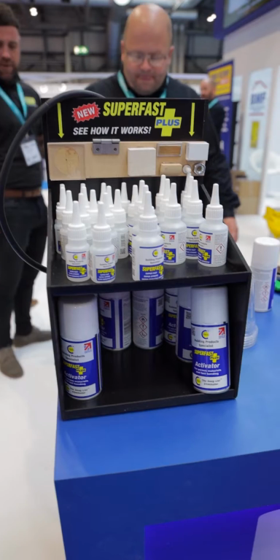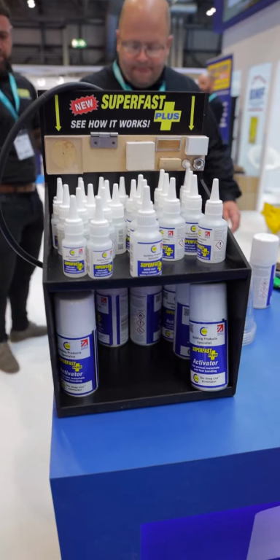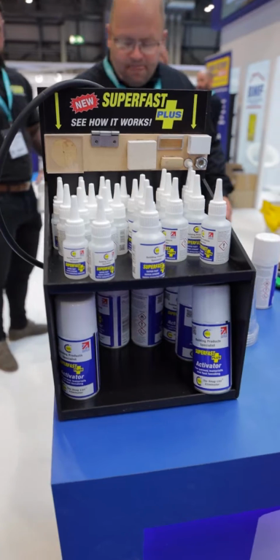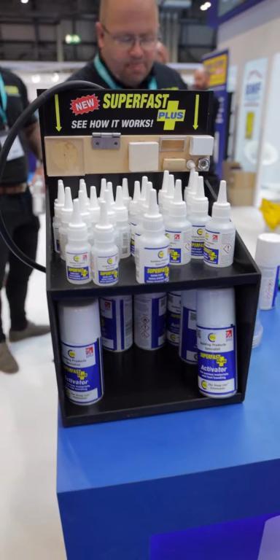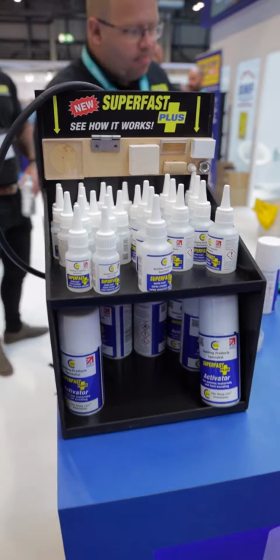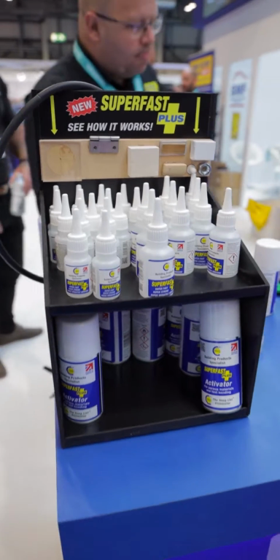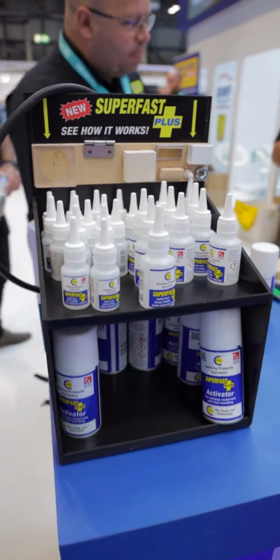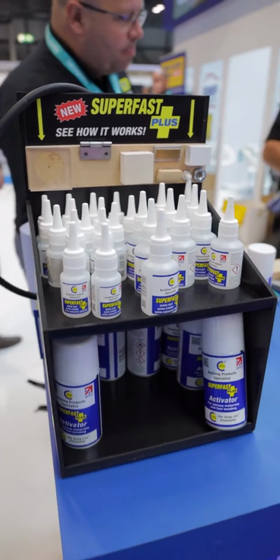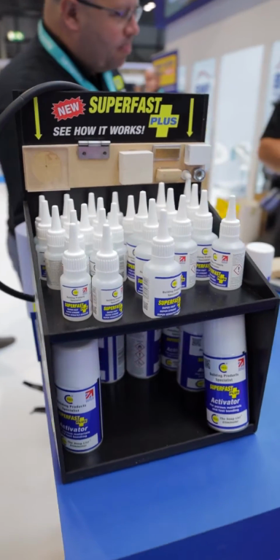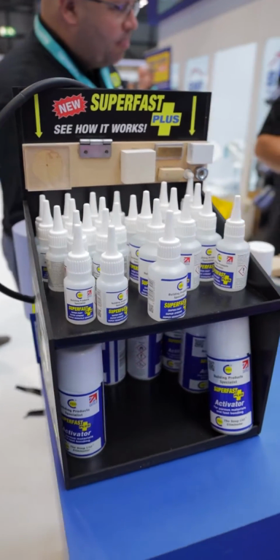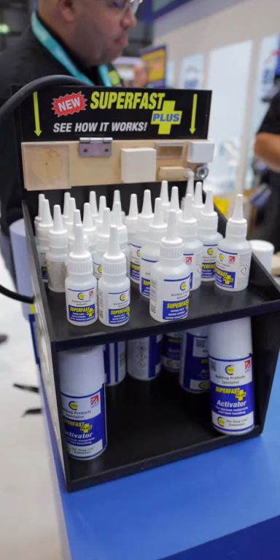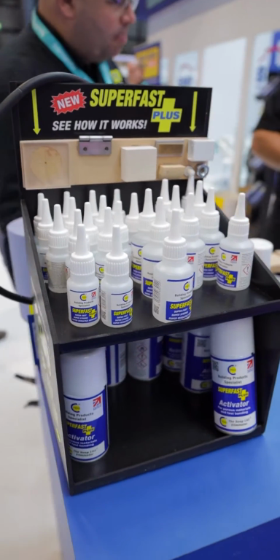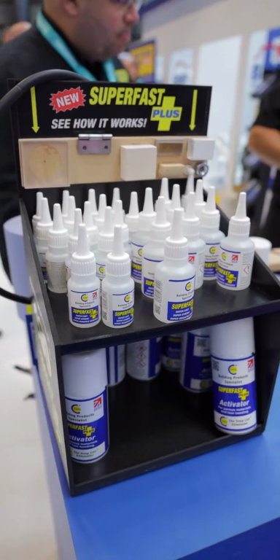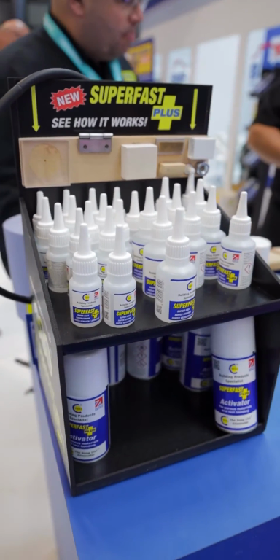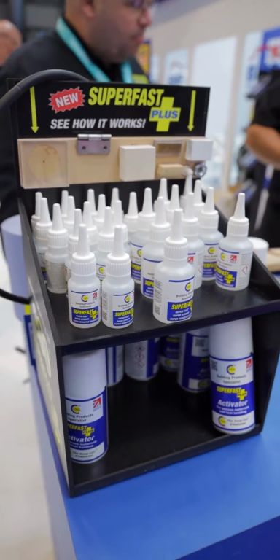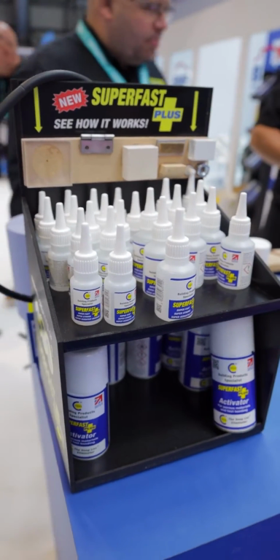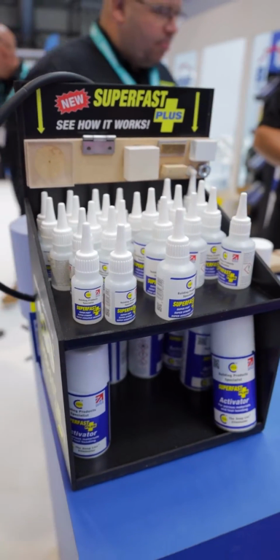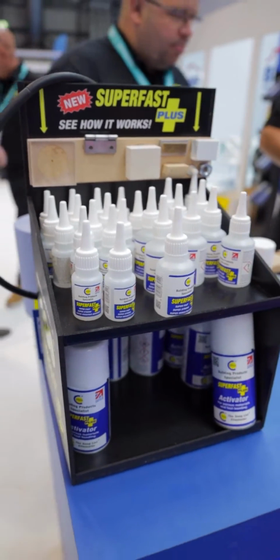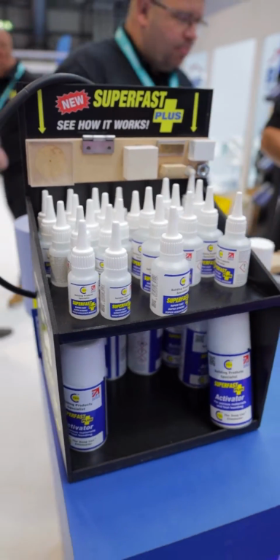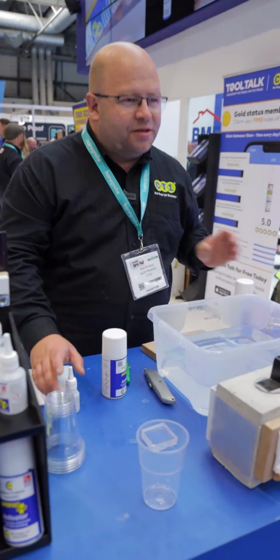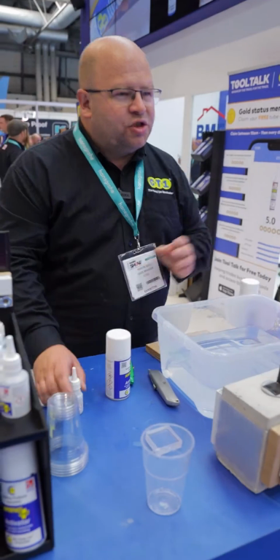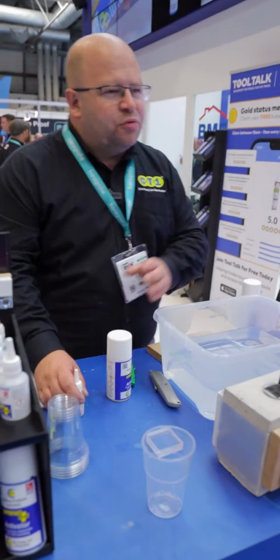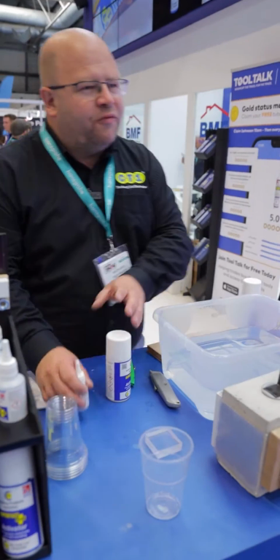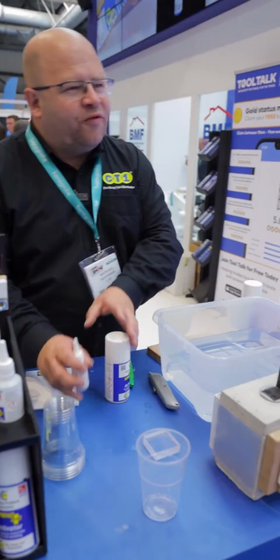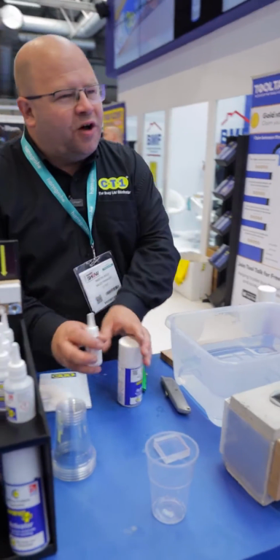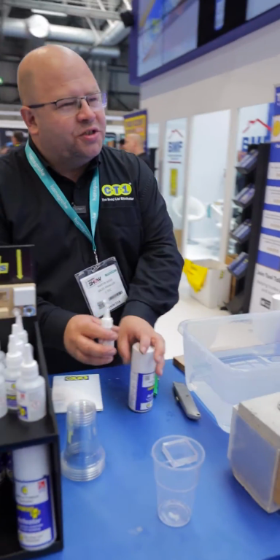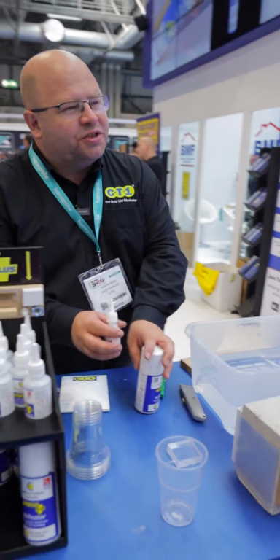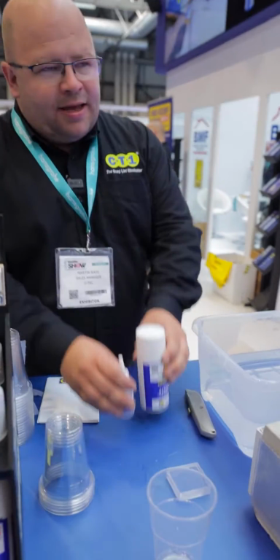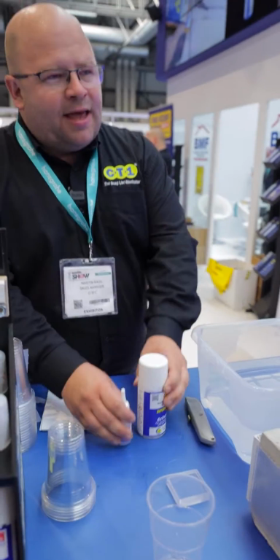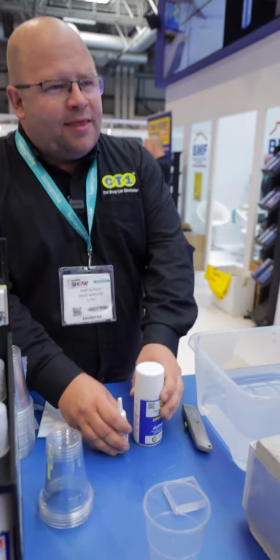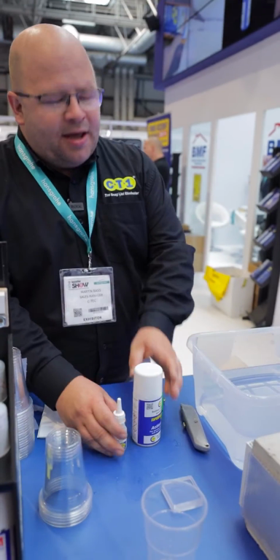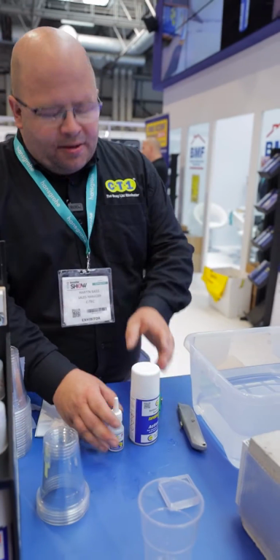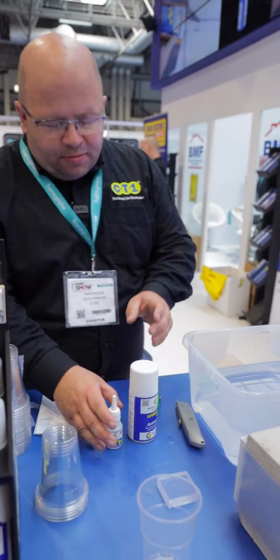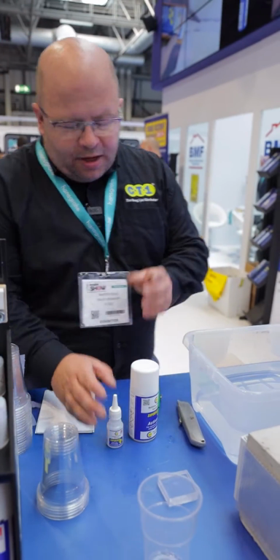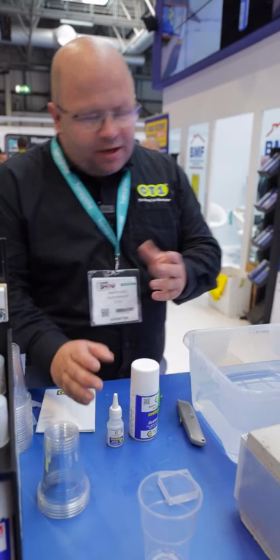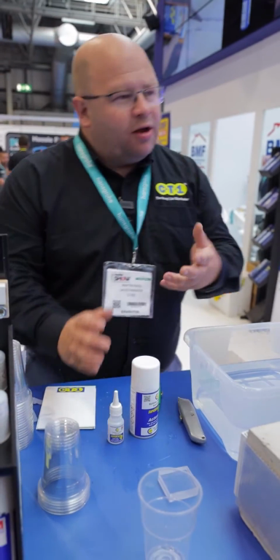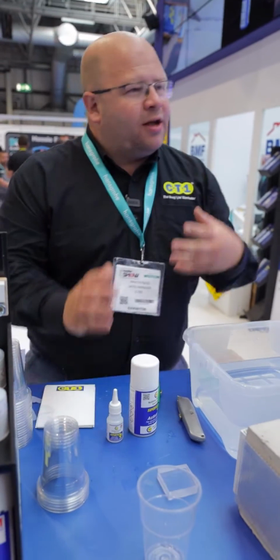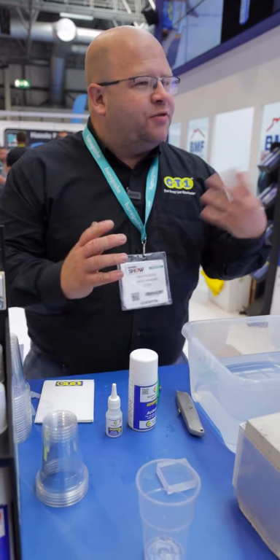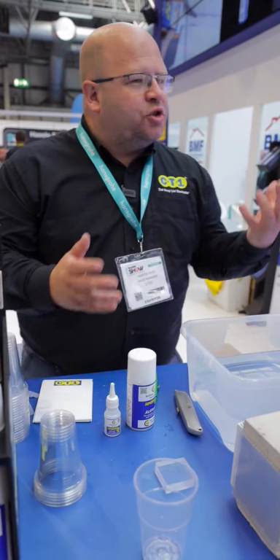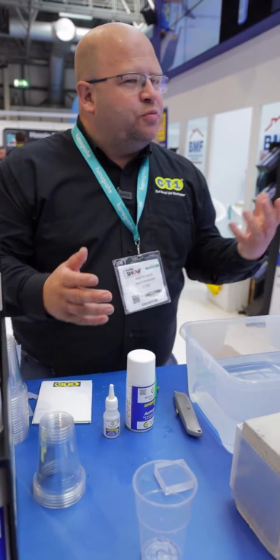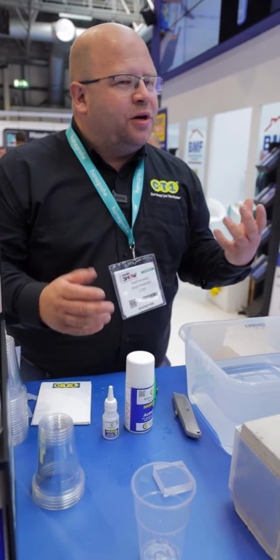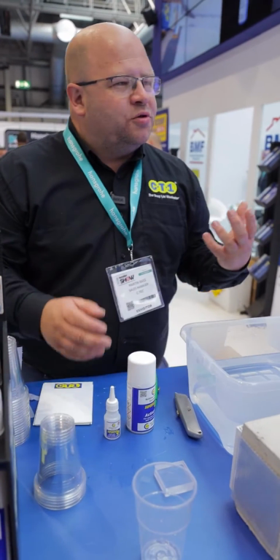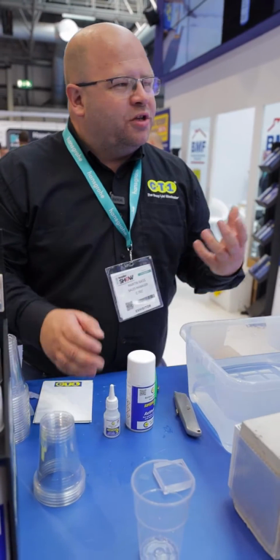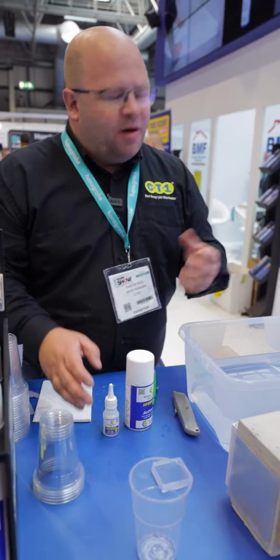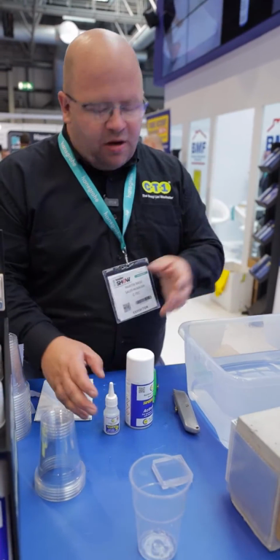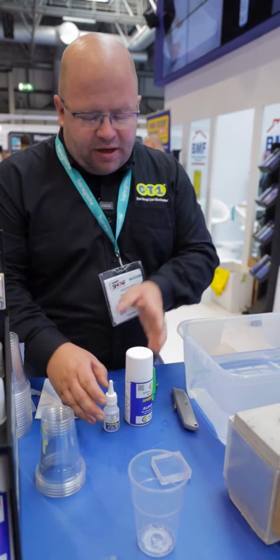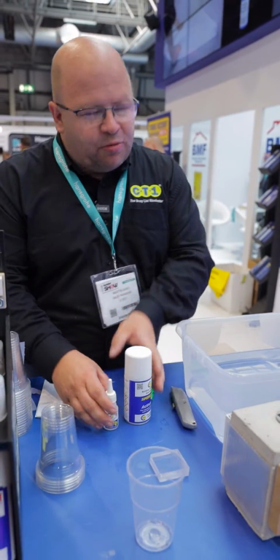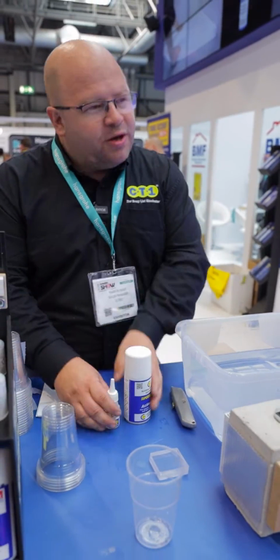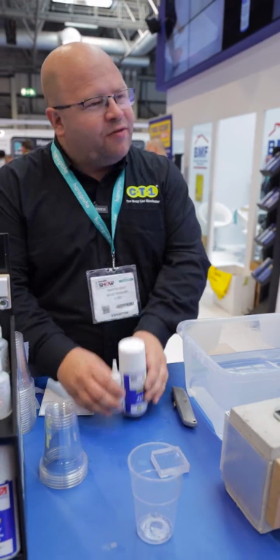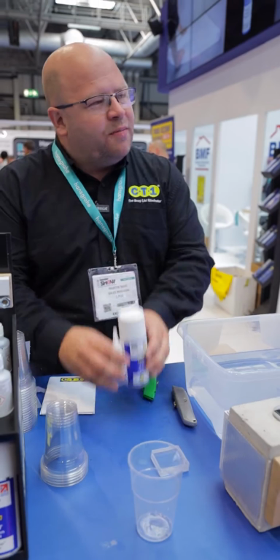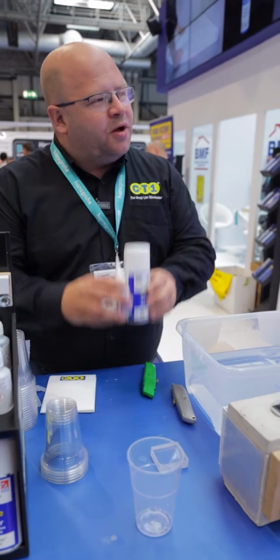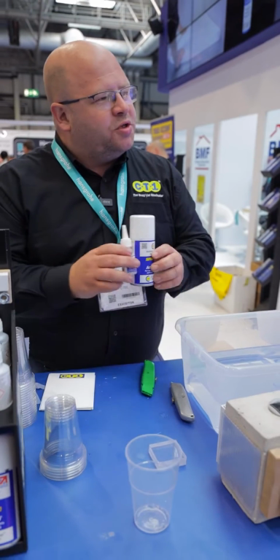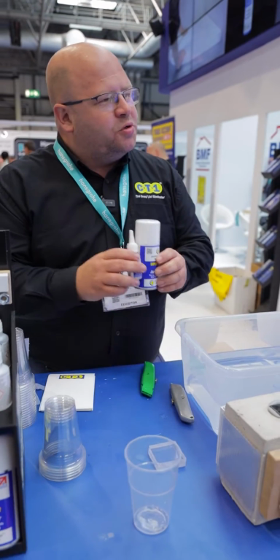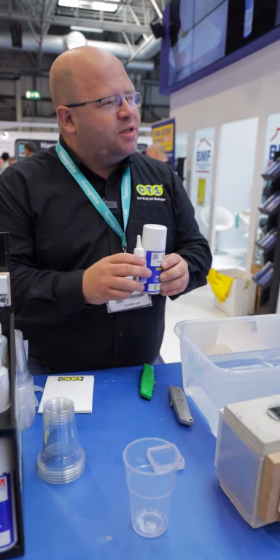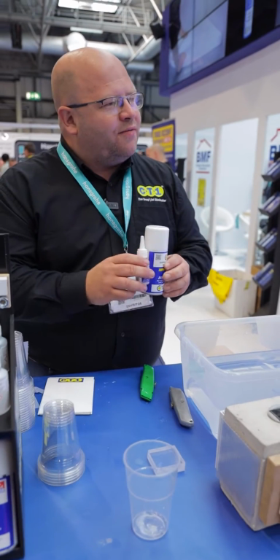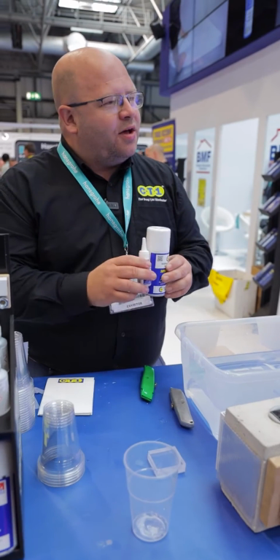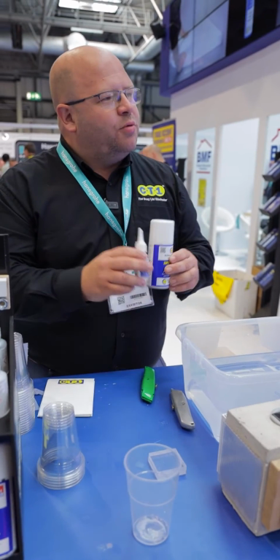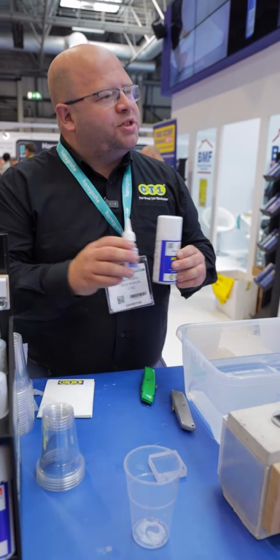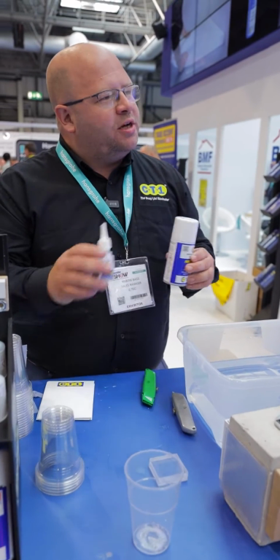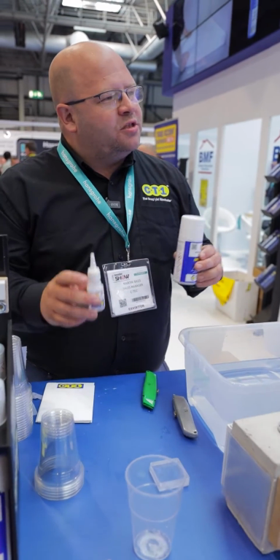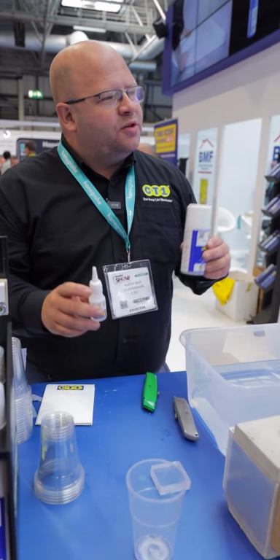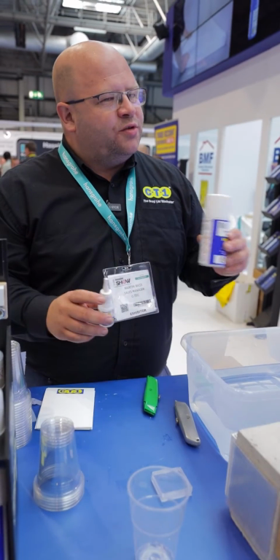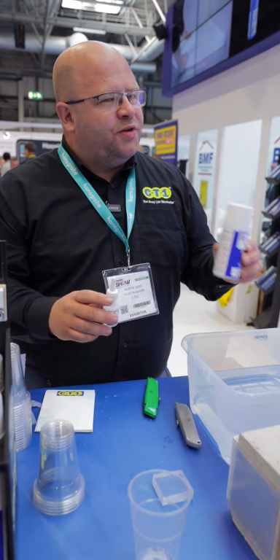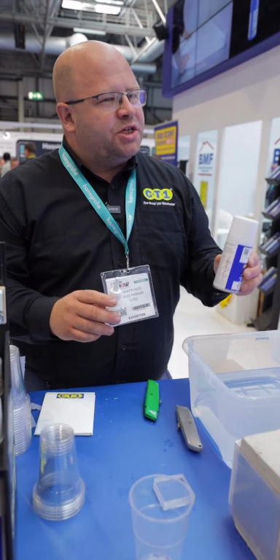You guys ever use superglues? Here's ours there — Superfast. Now that there, unlike other superglues on the market where you have to buy the two together, we sell ours individually.